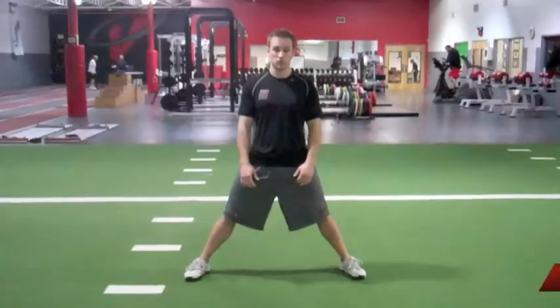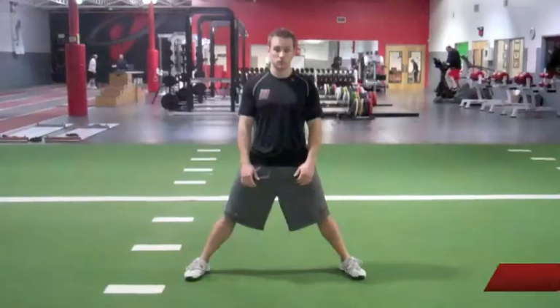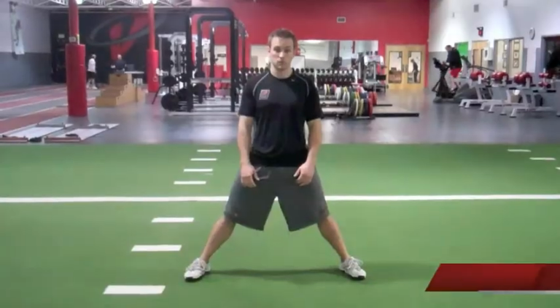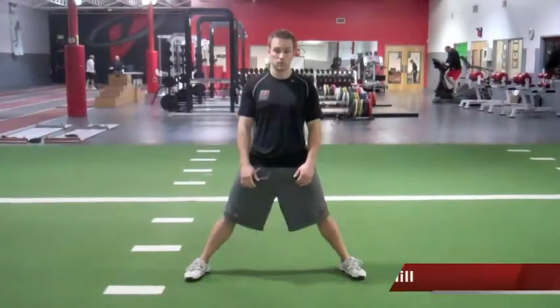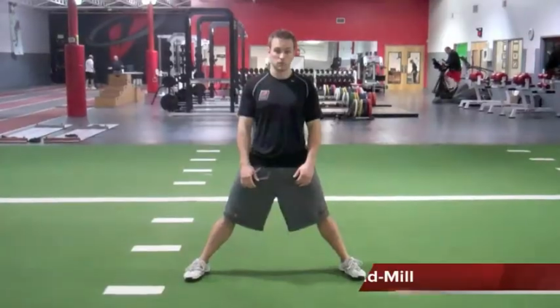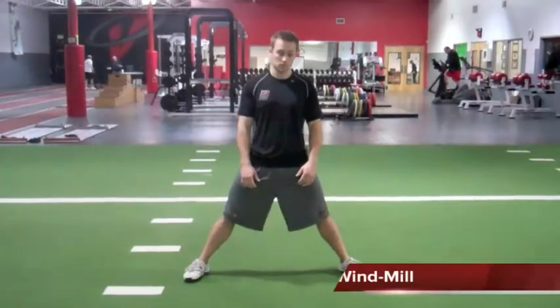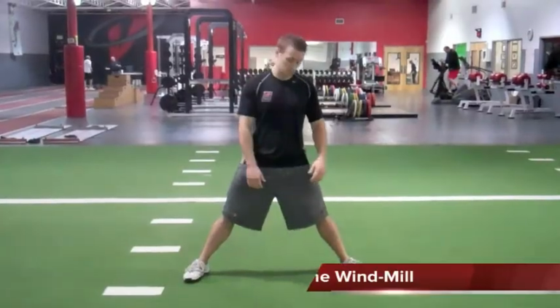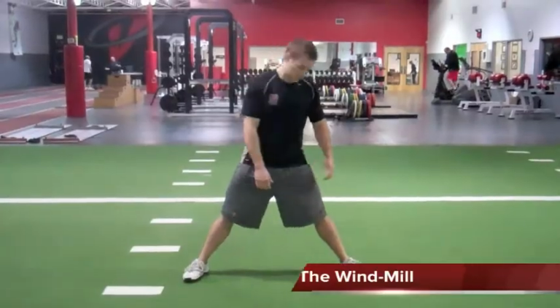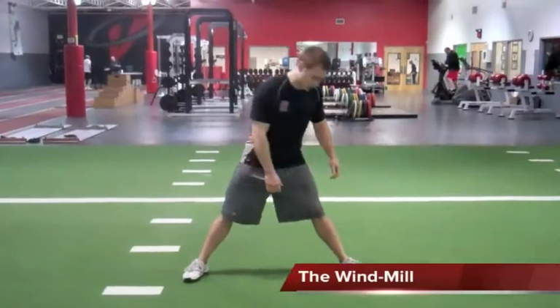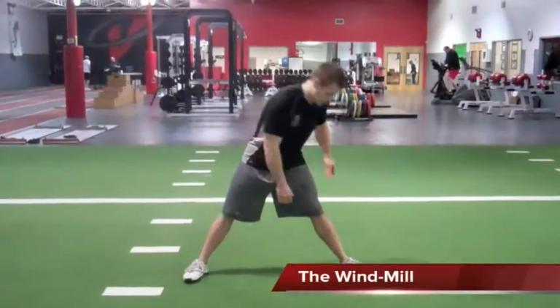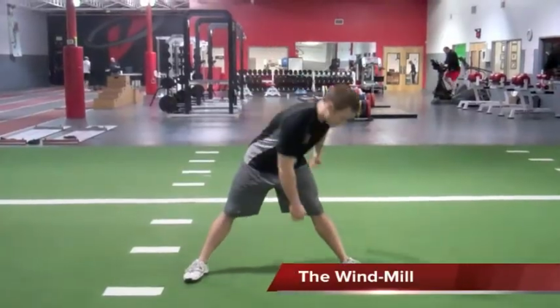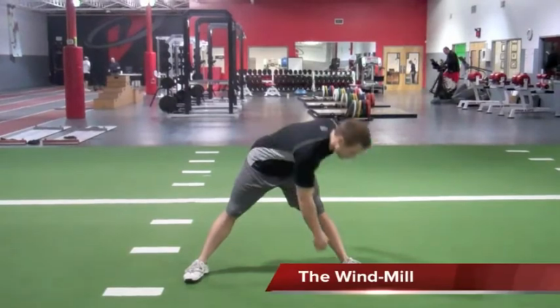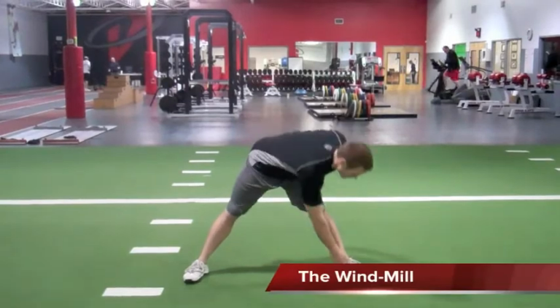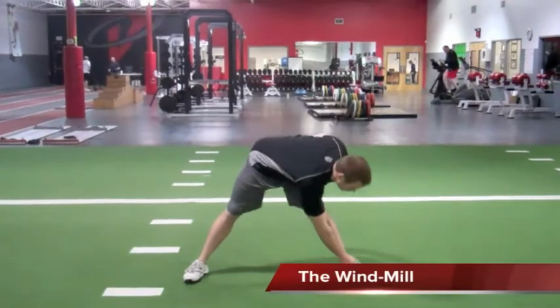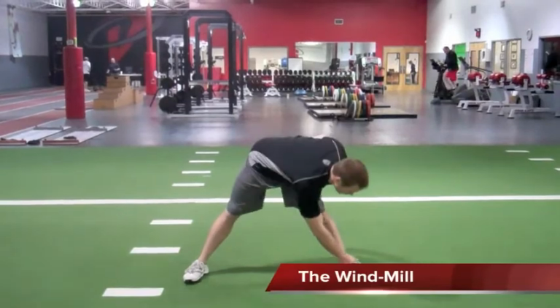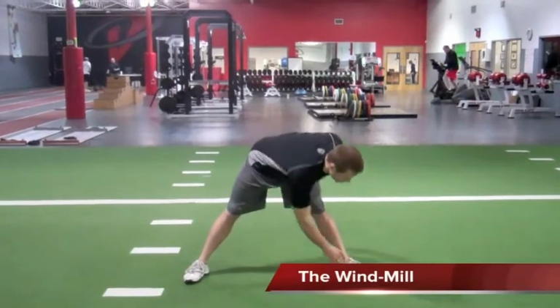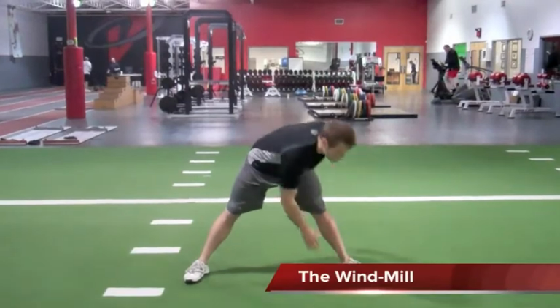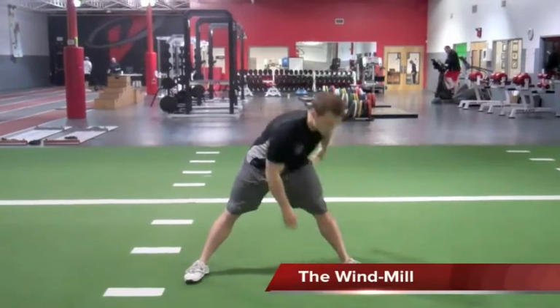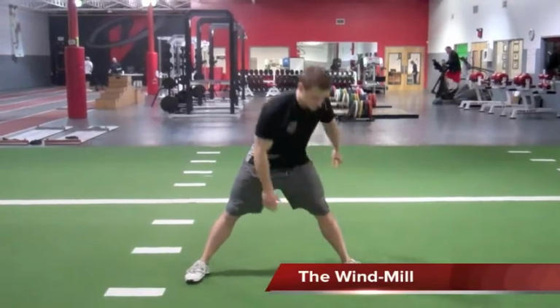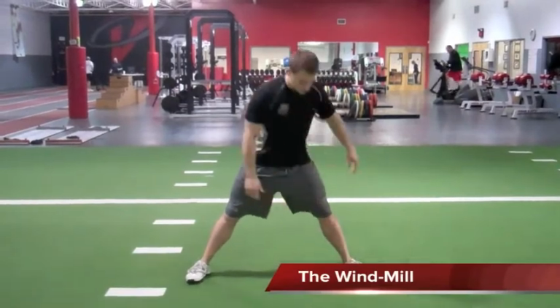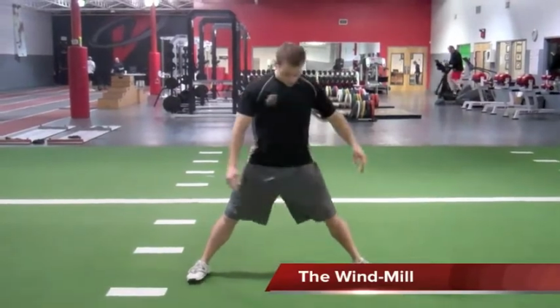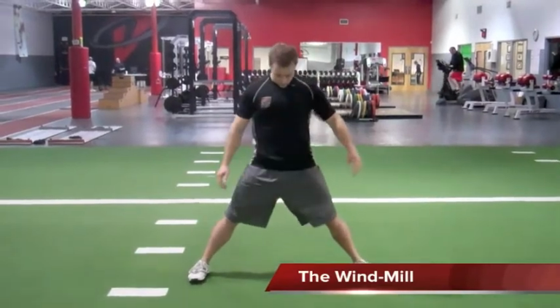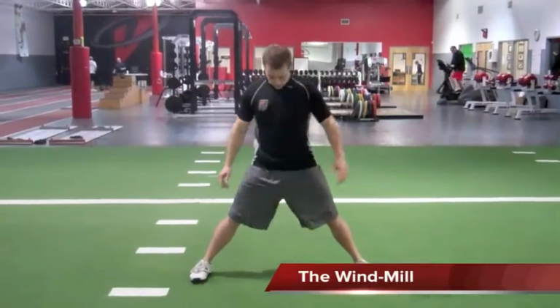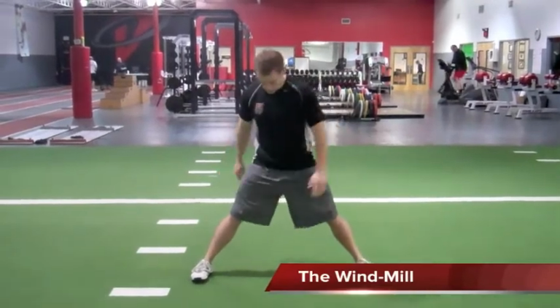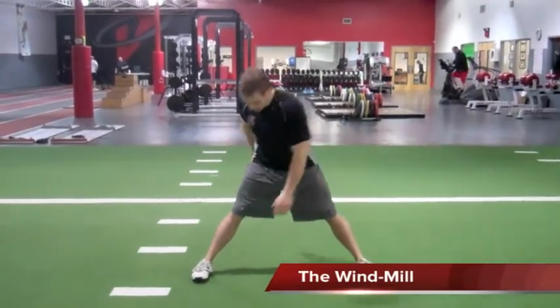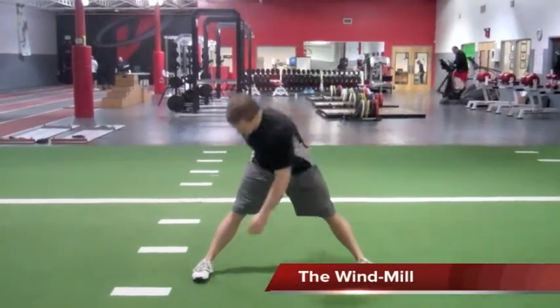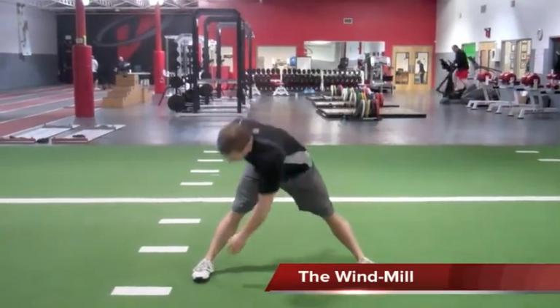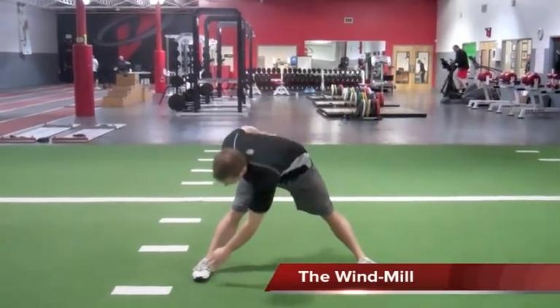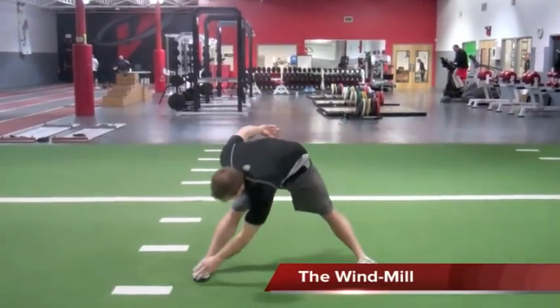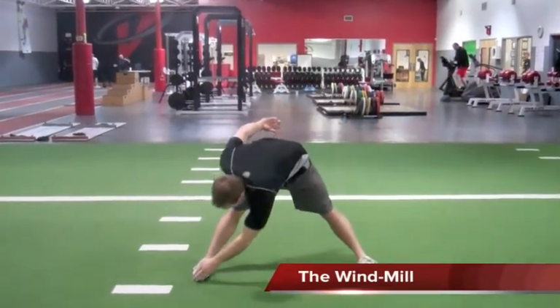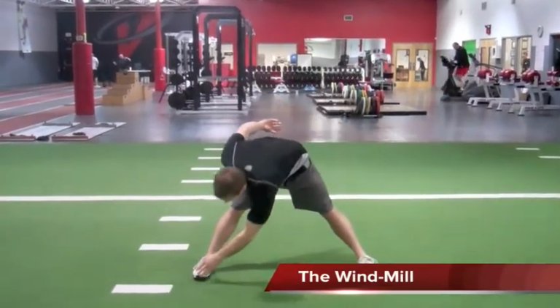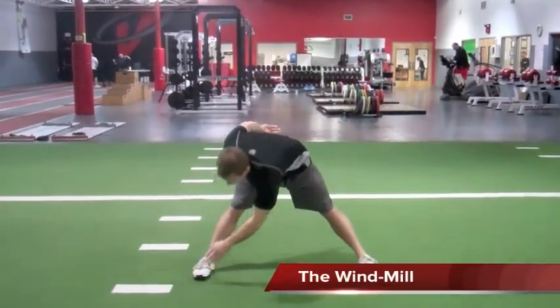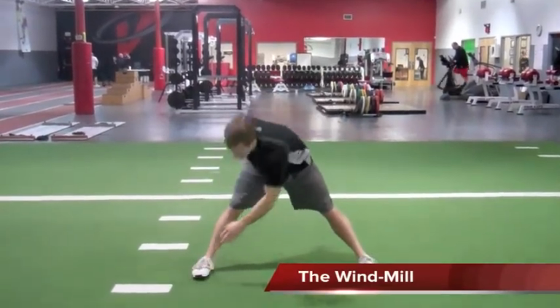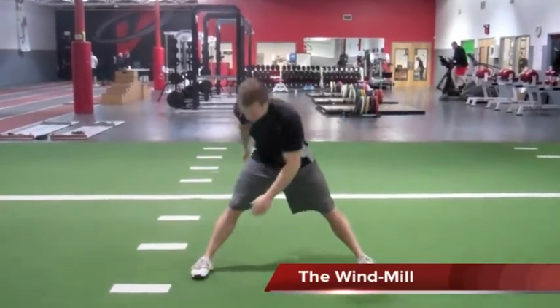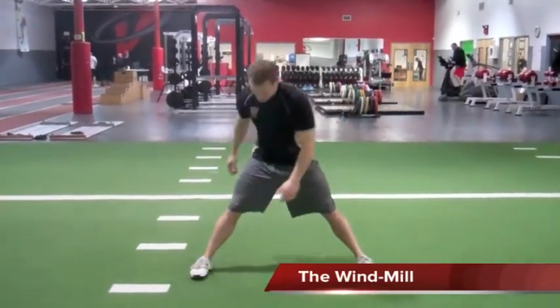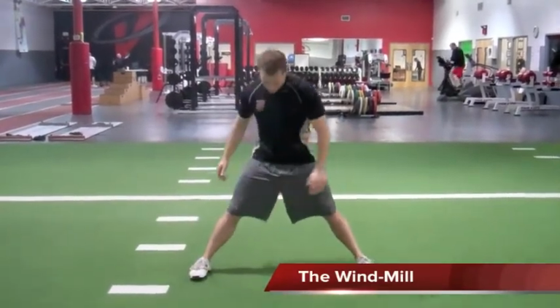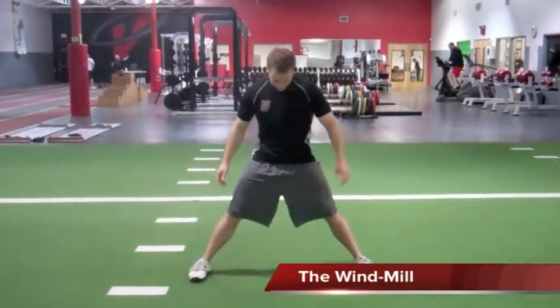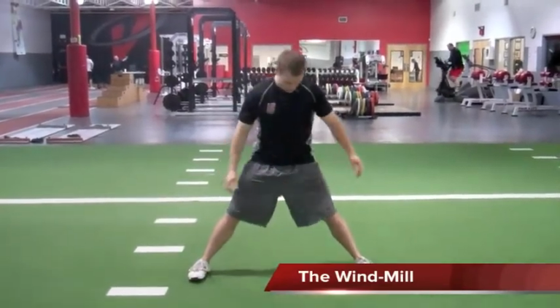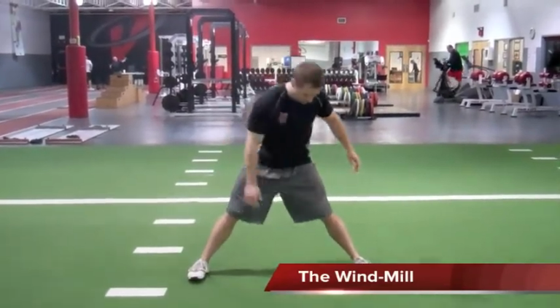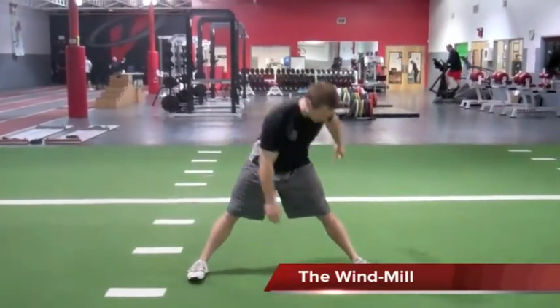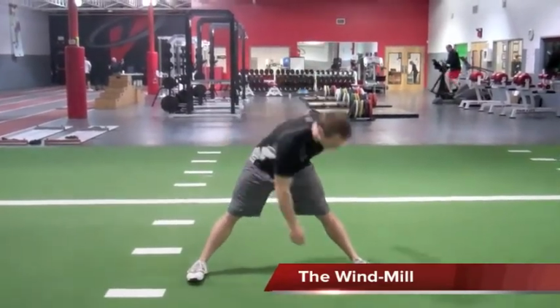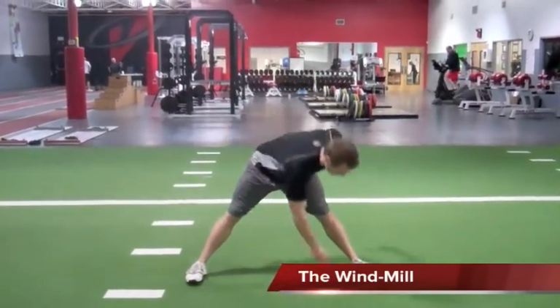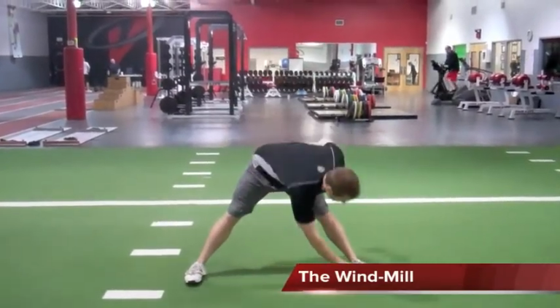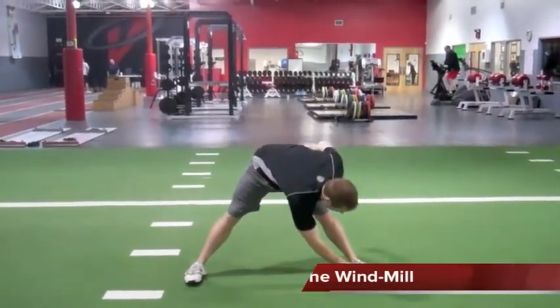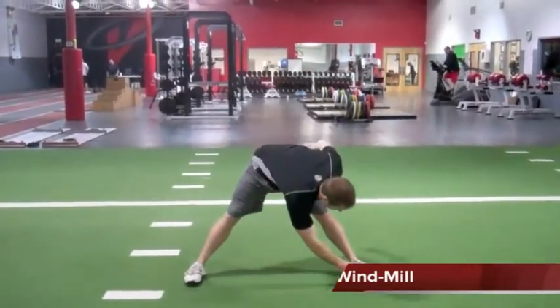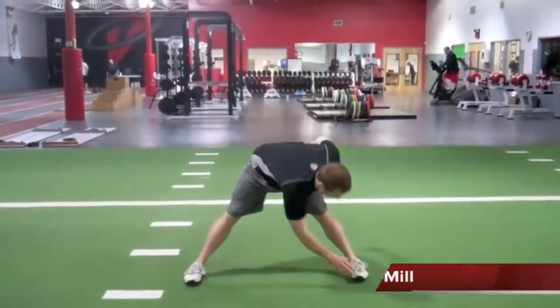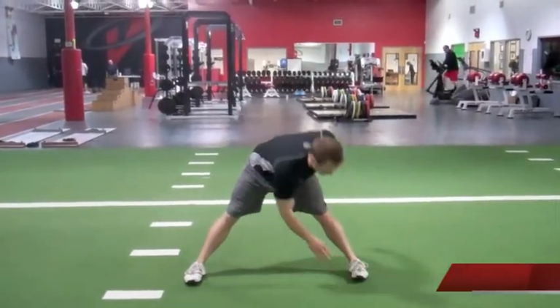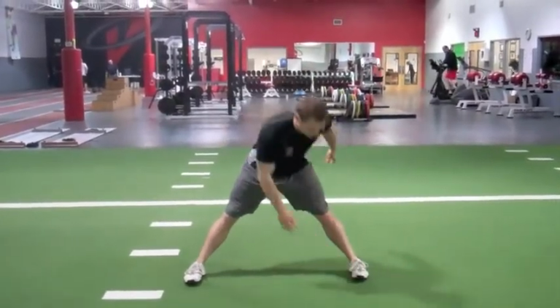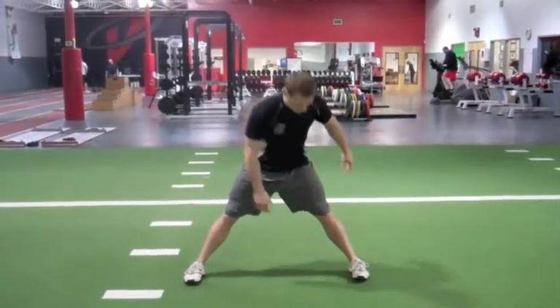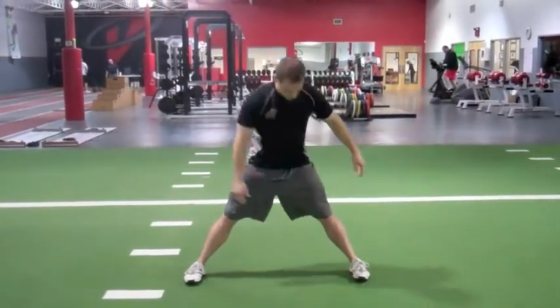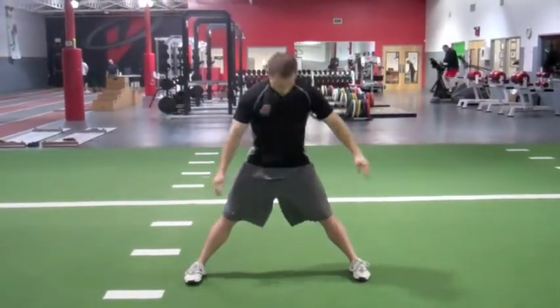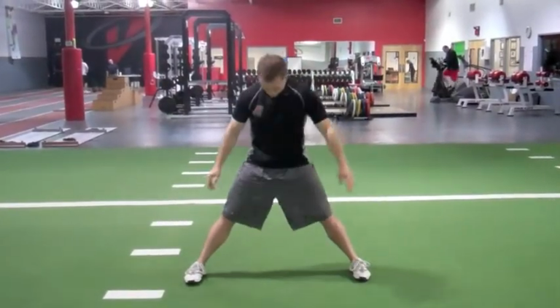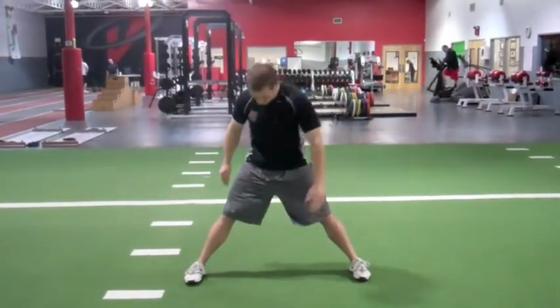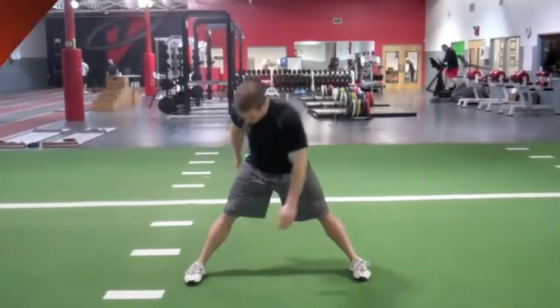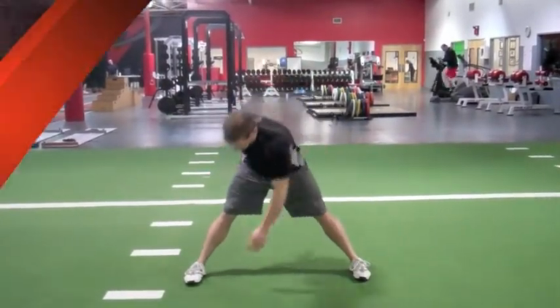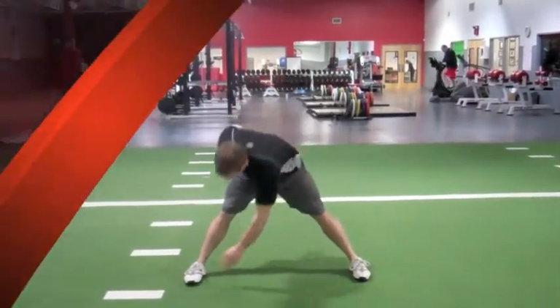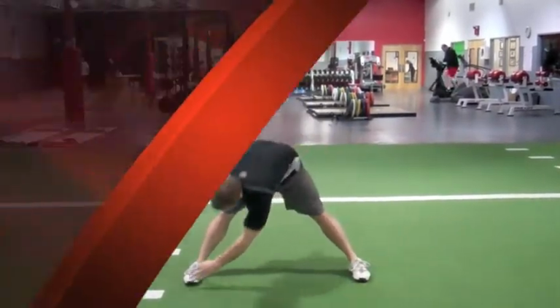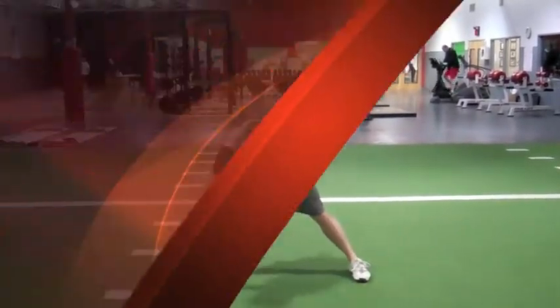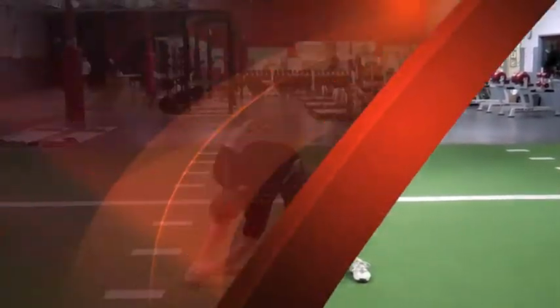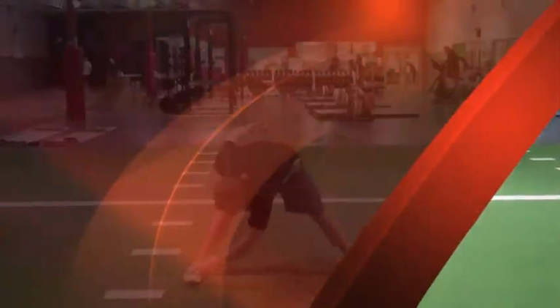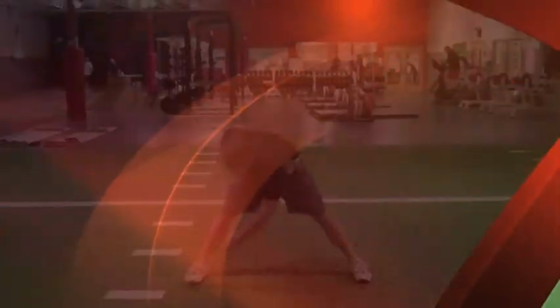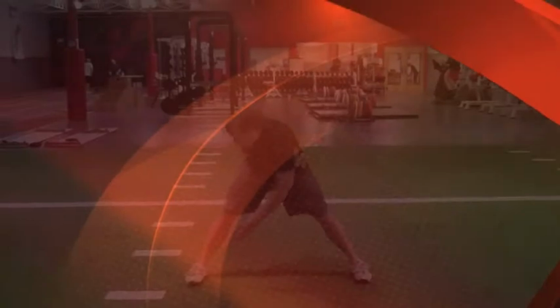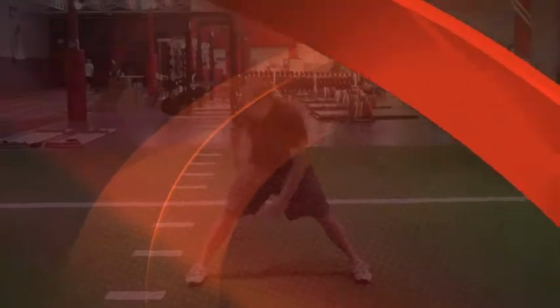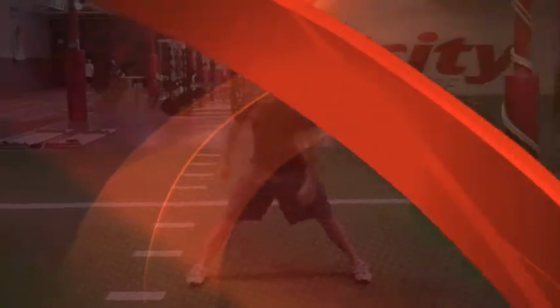Nice wide stance, chest up tall. We want to rotate the opposite arm out down to the opposite toe, chest back up in between each single rep.